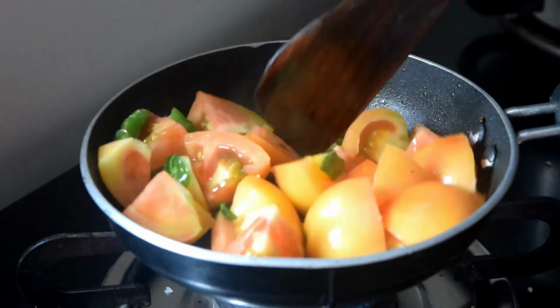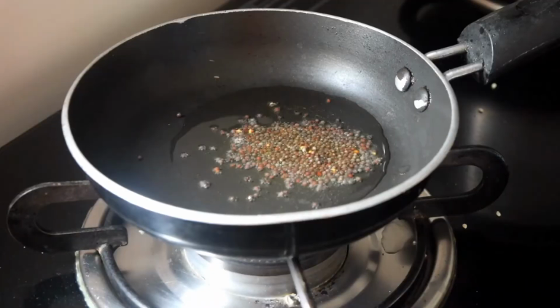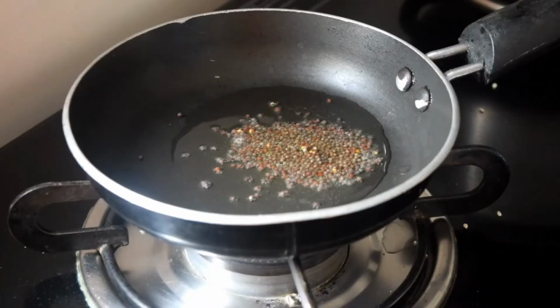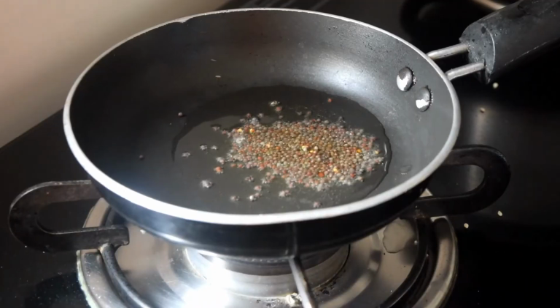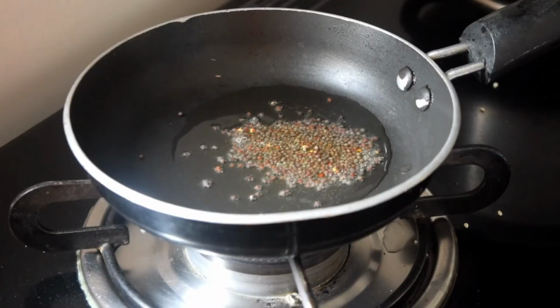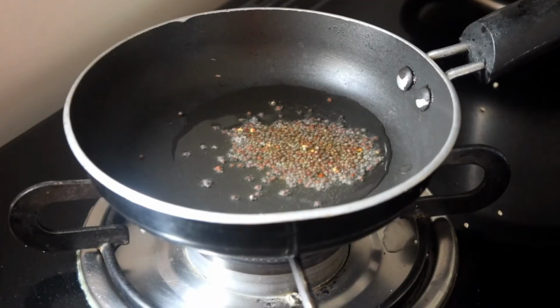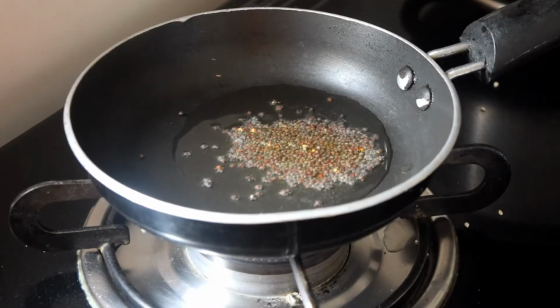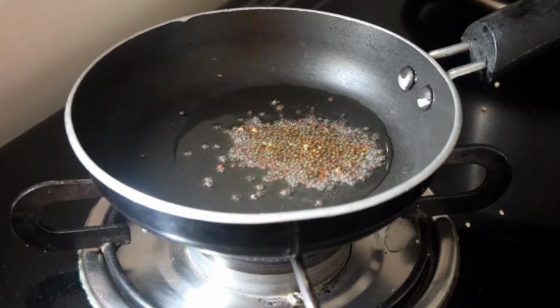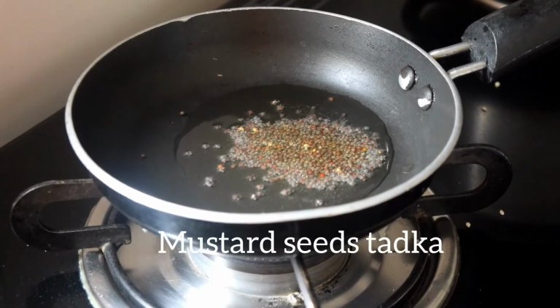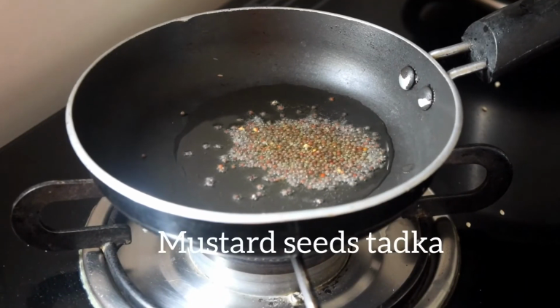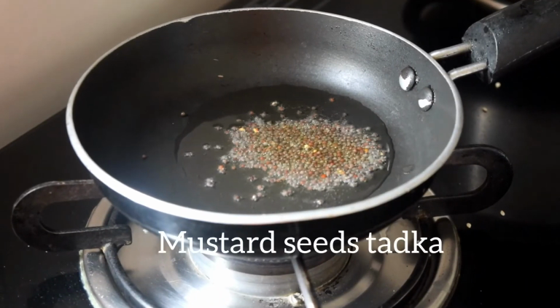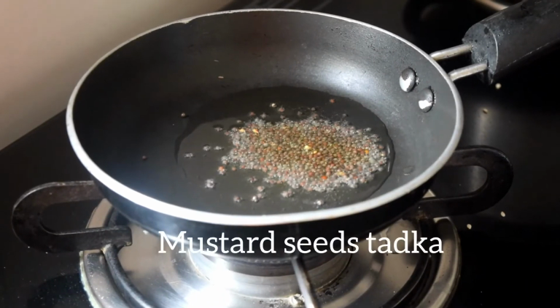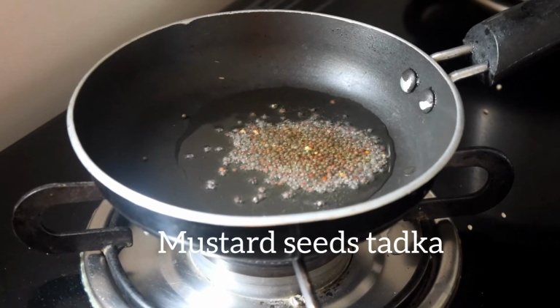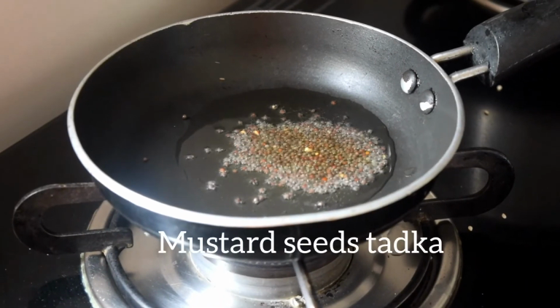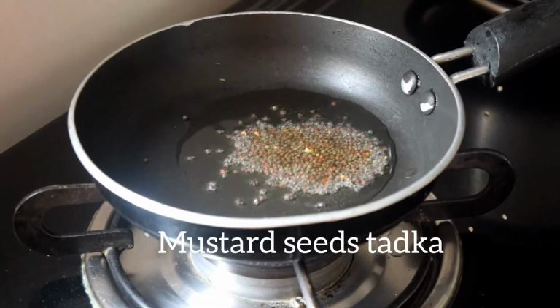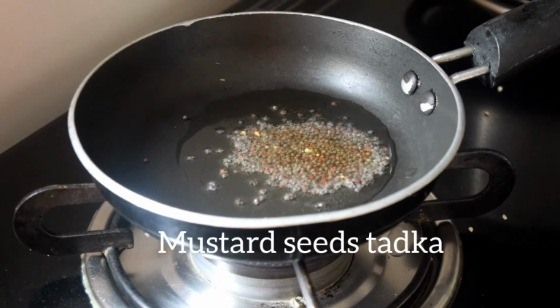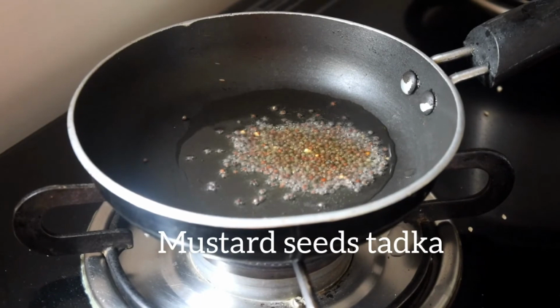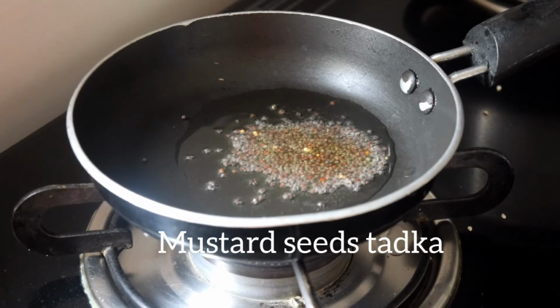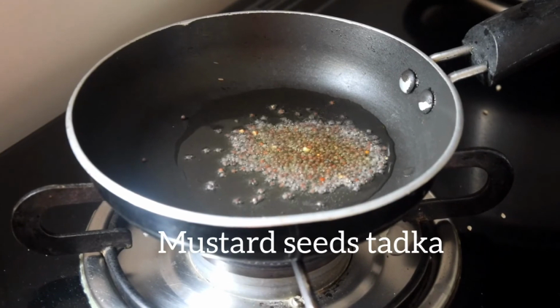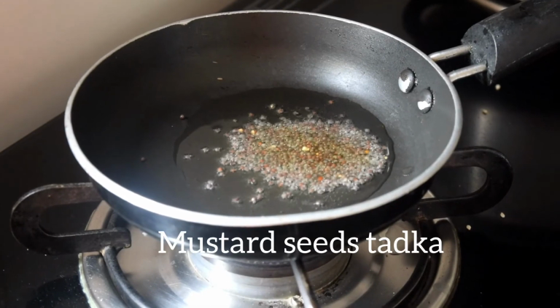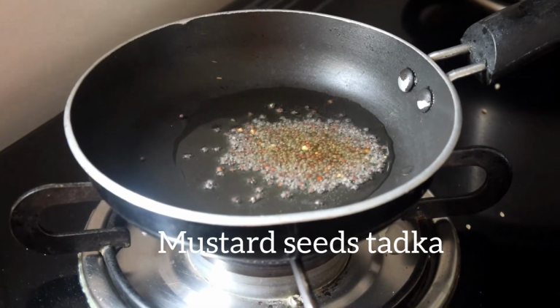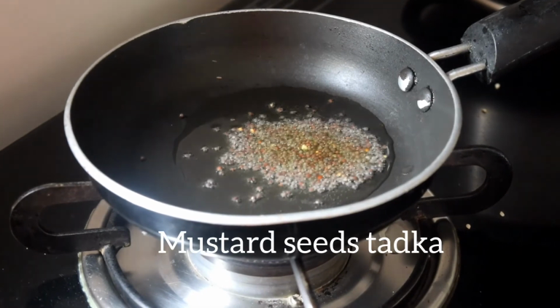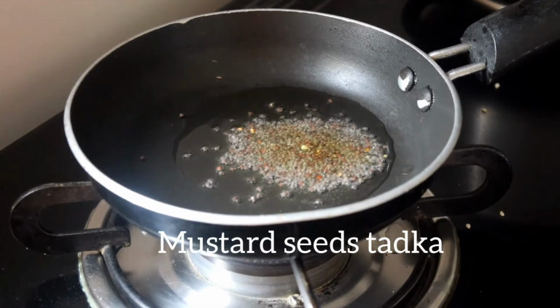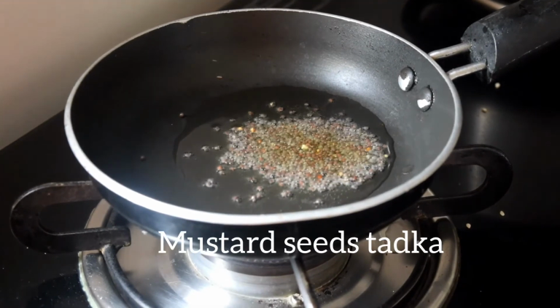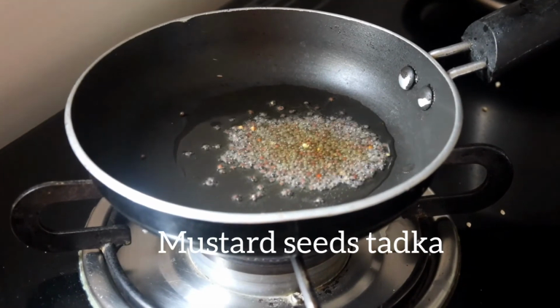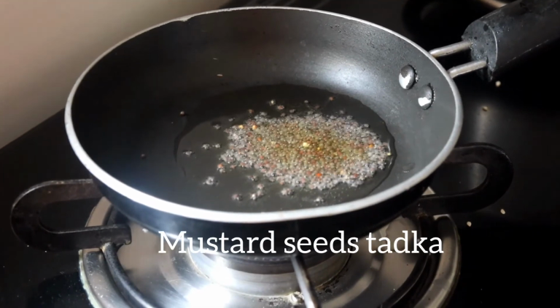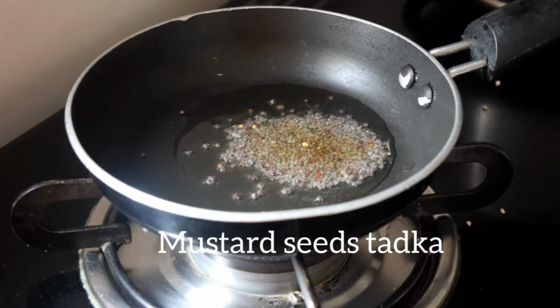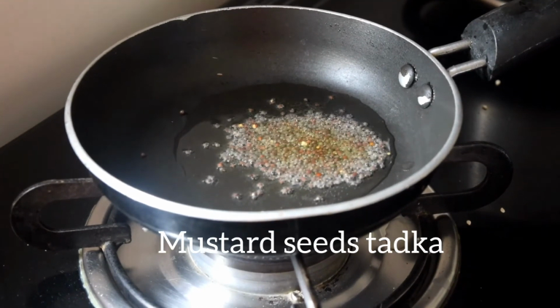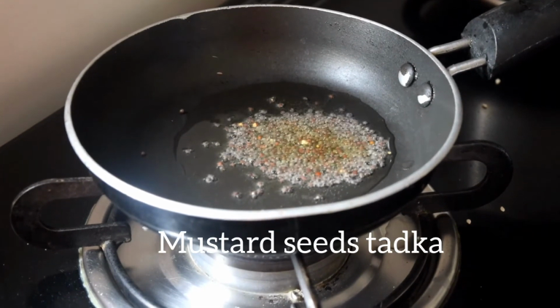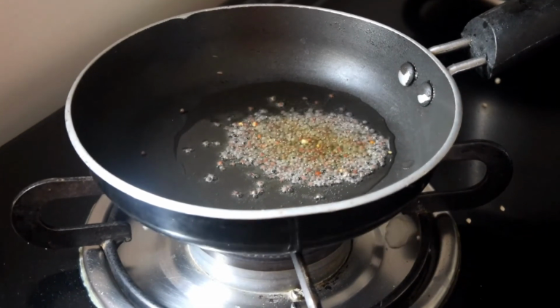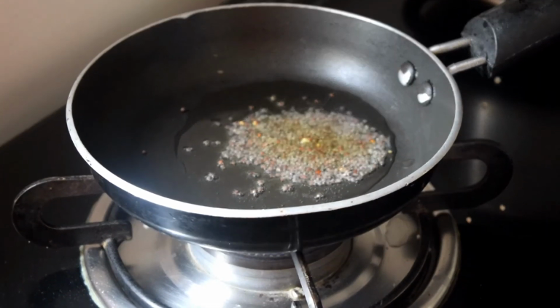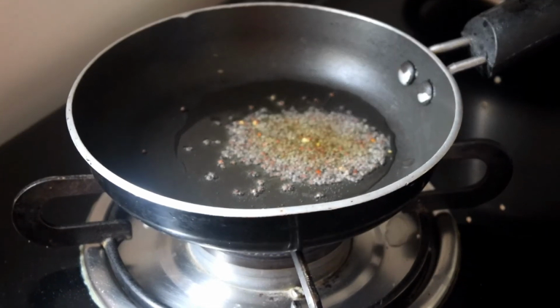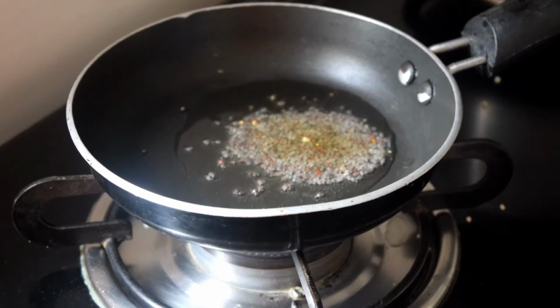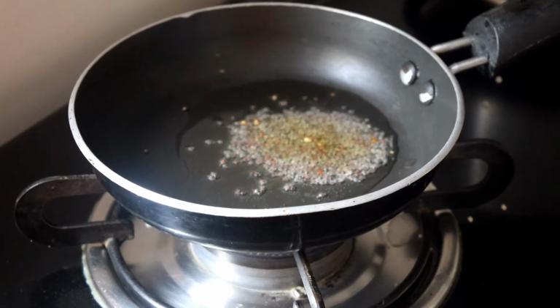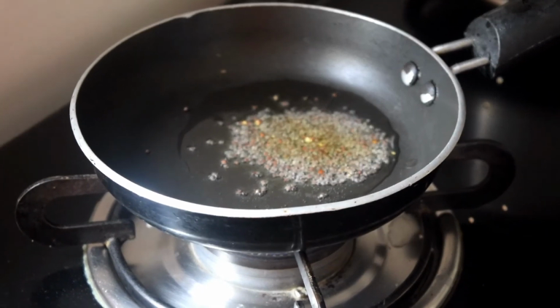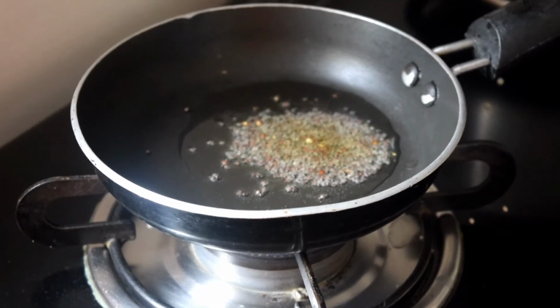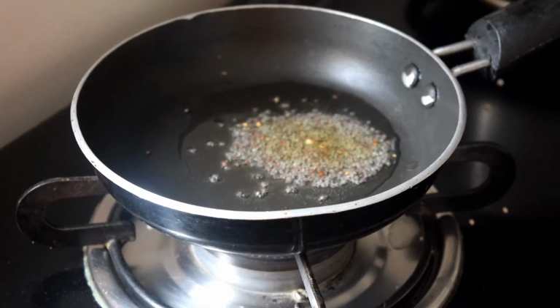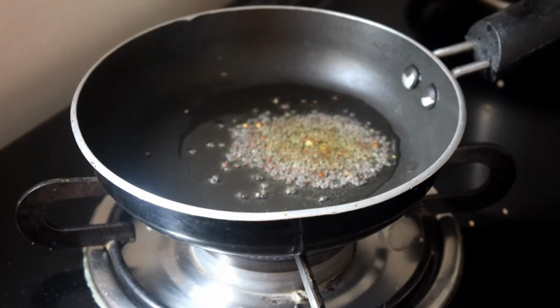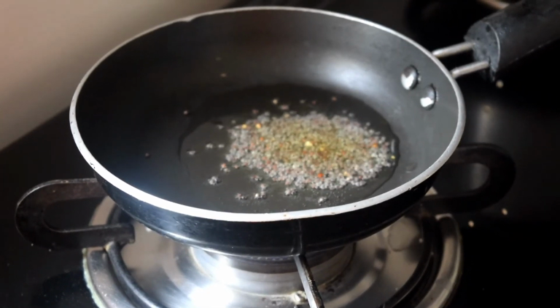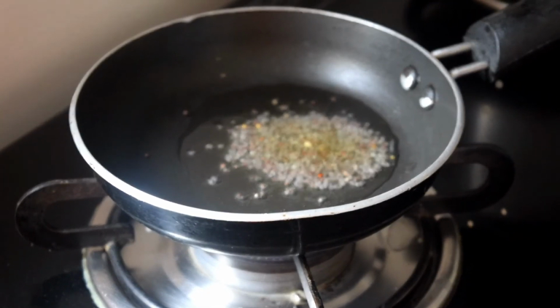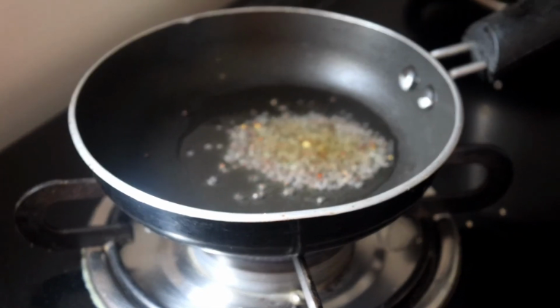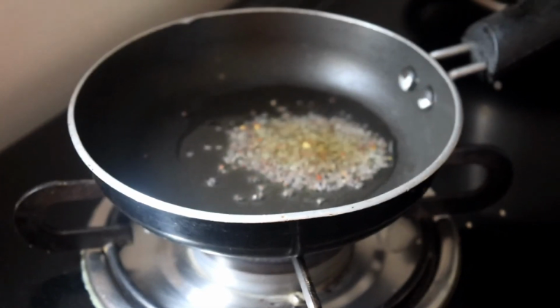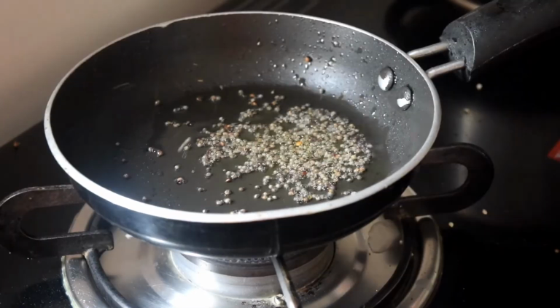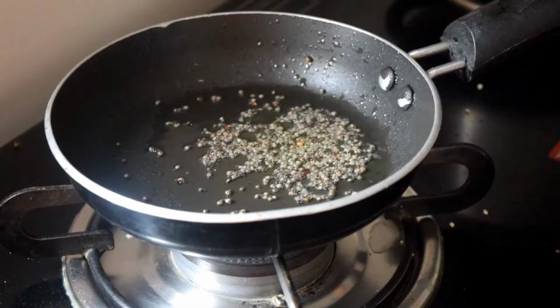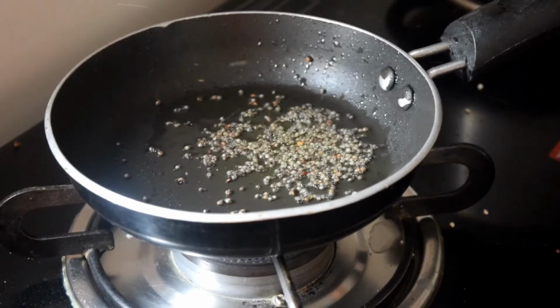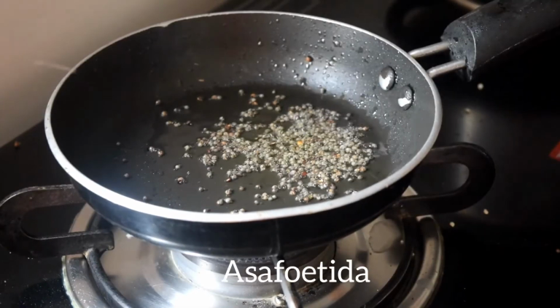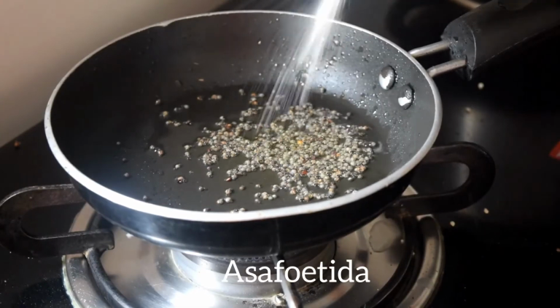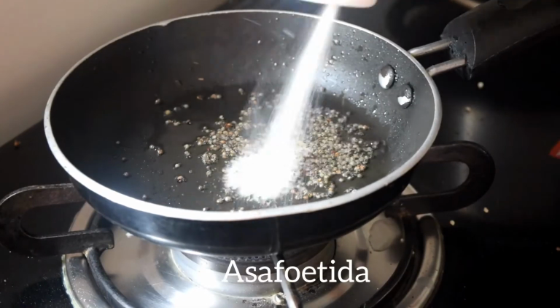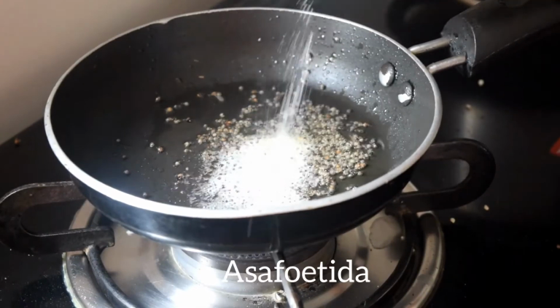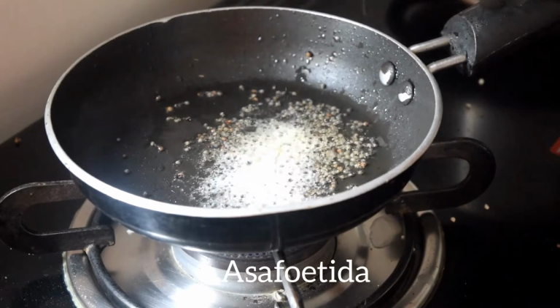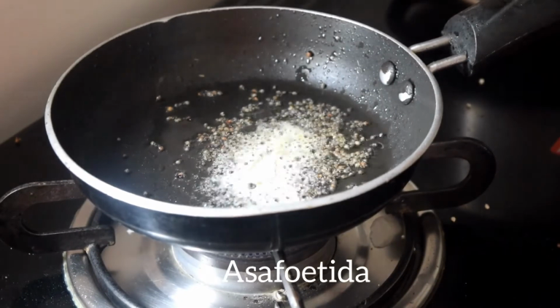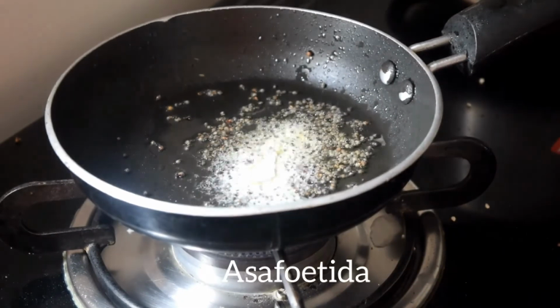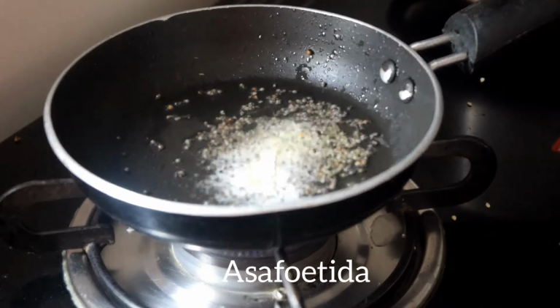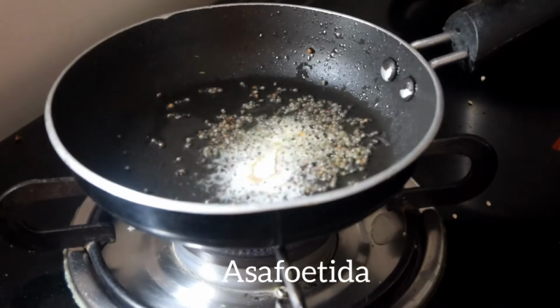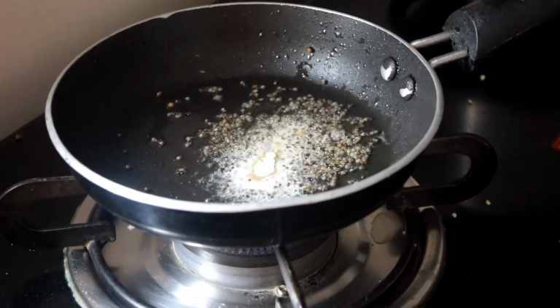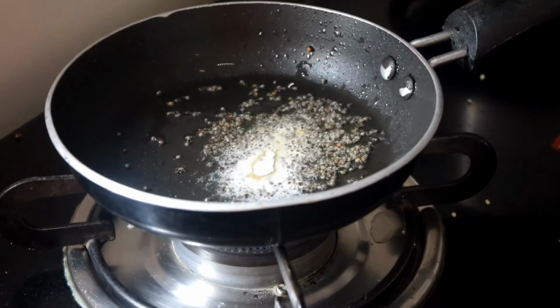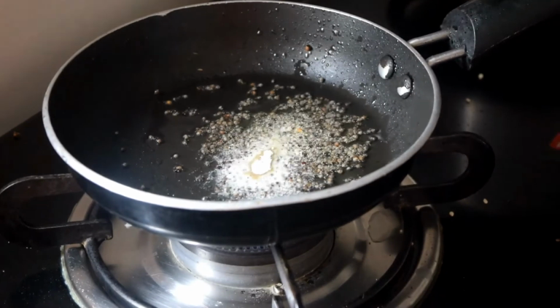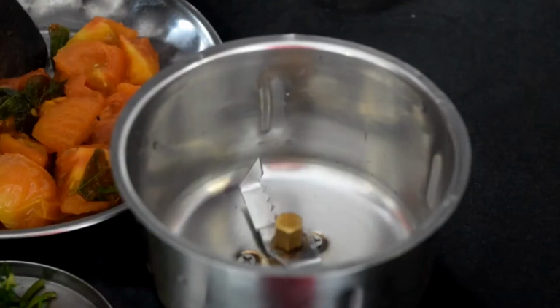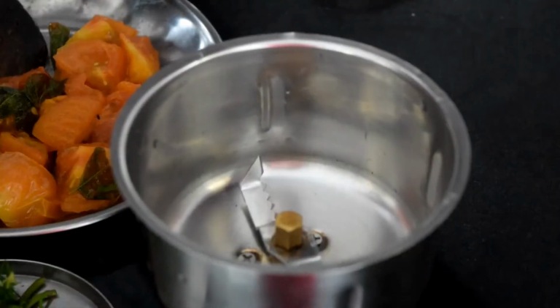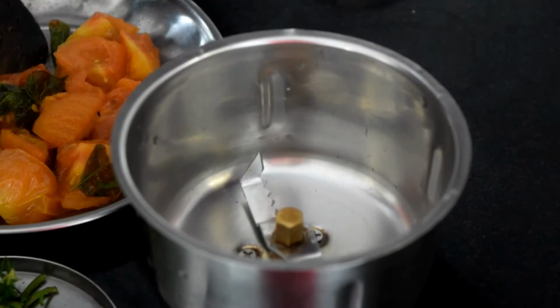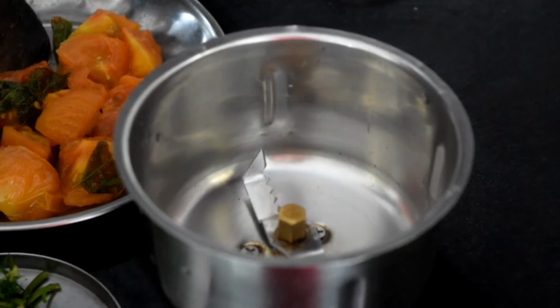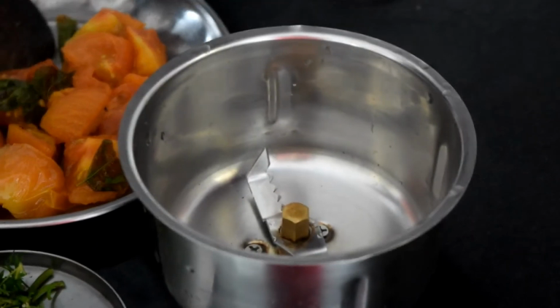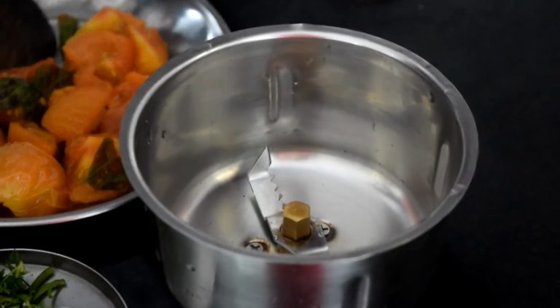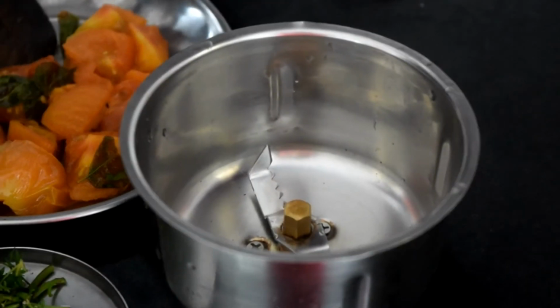Let's prepare the tadka for the chutney by adding oil, mustard seeds and hing.